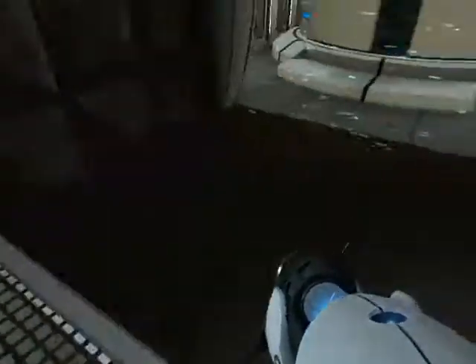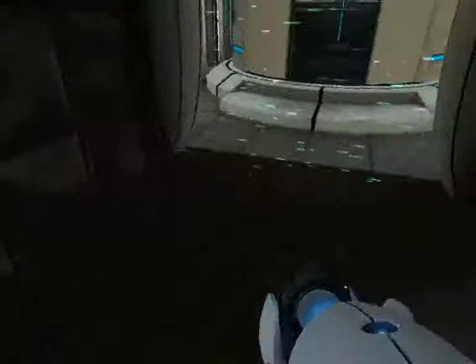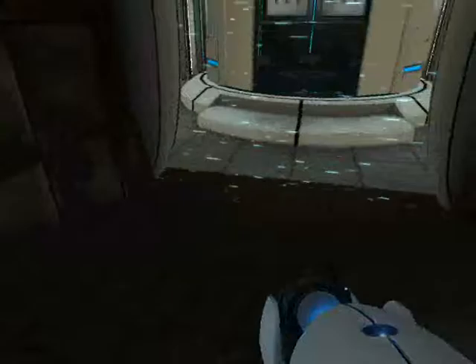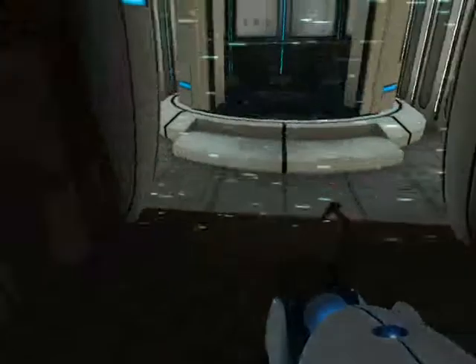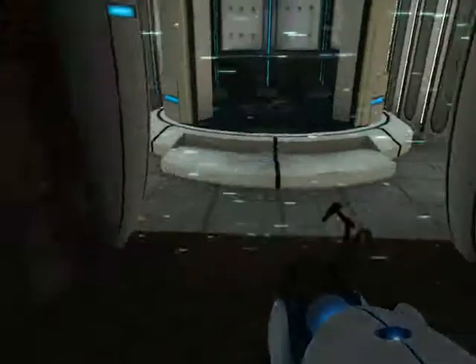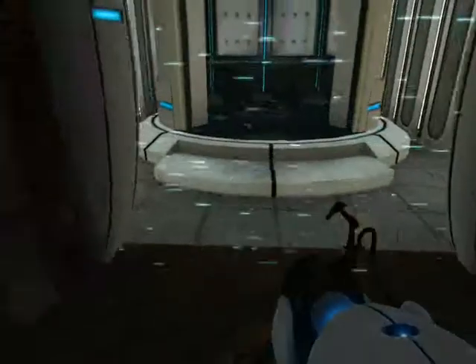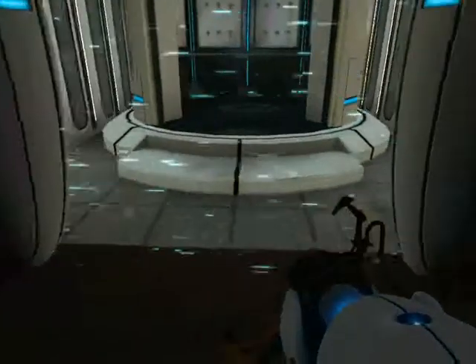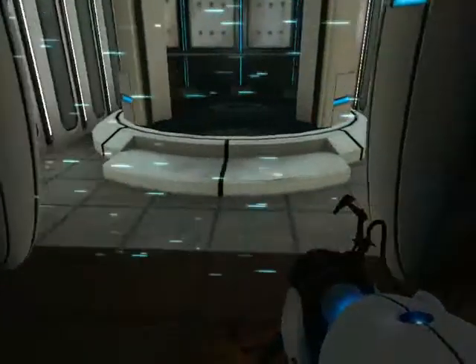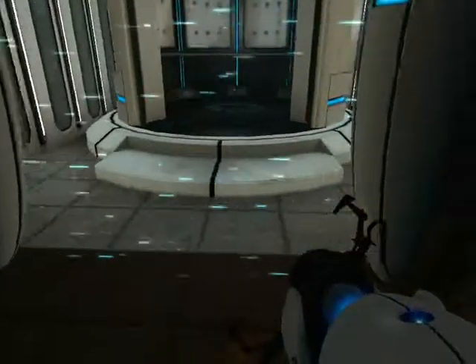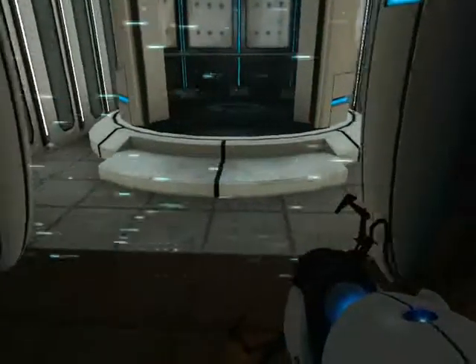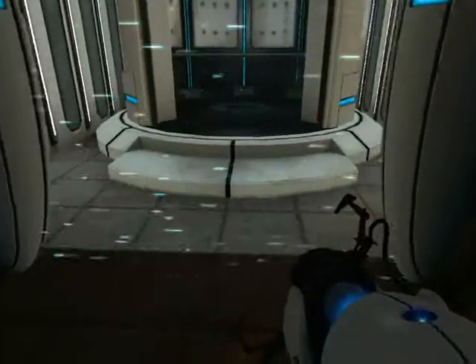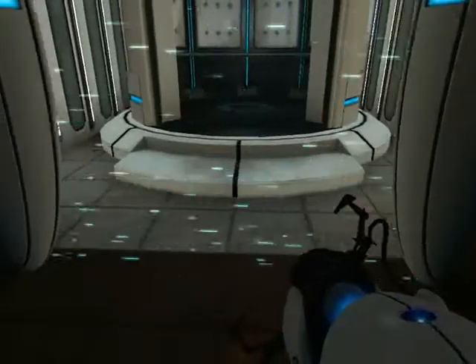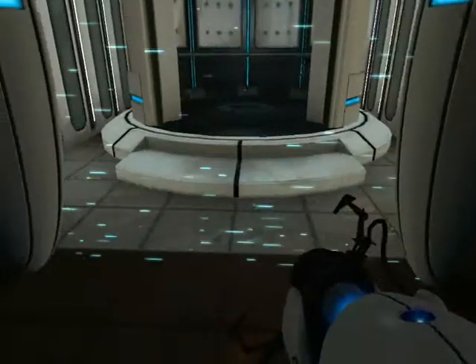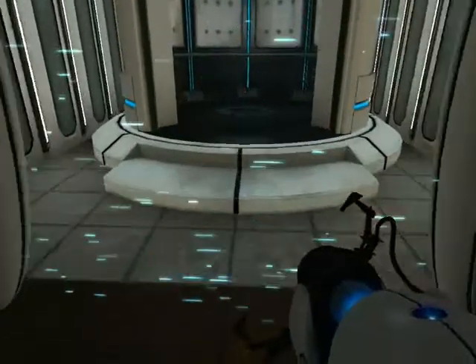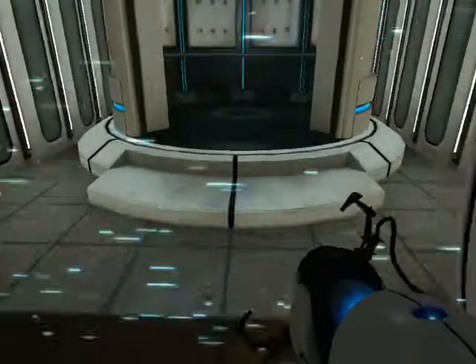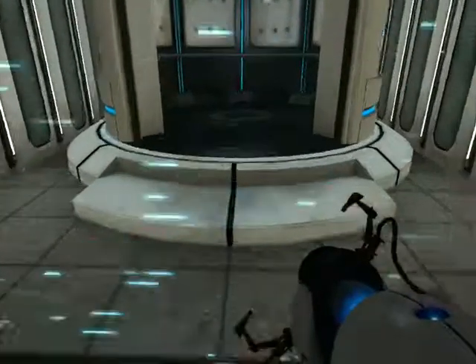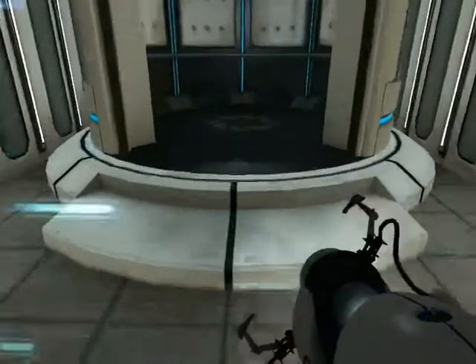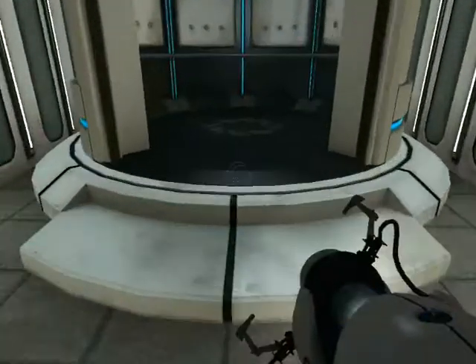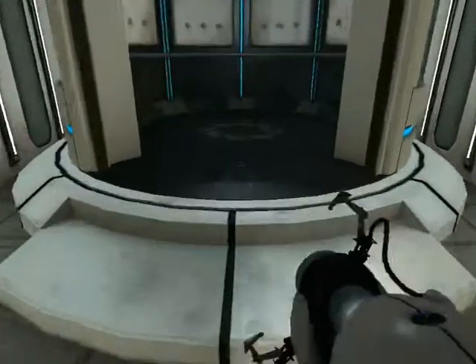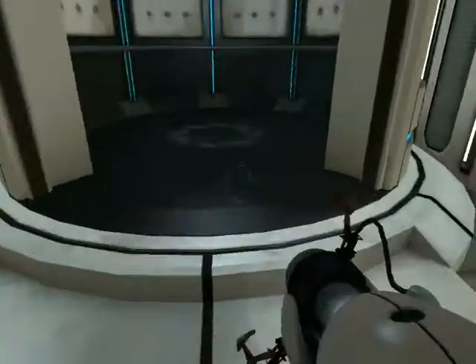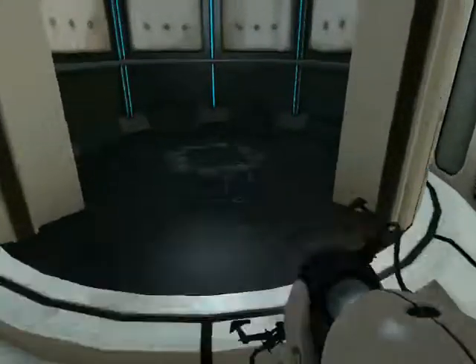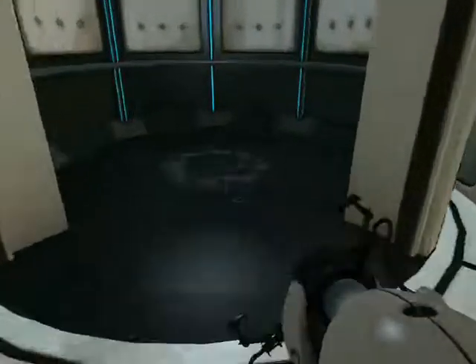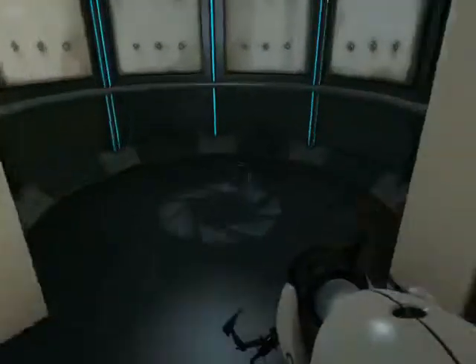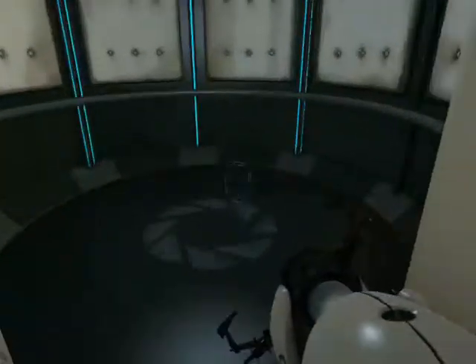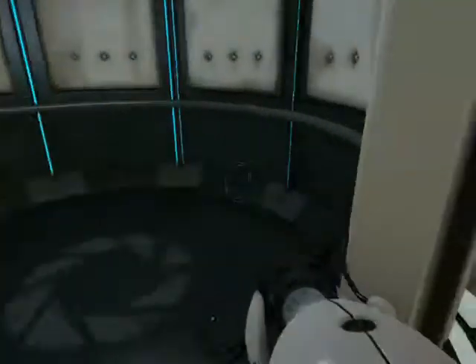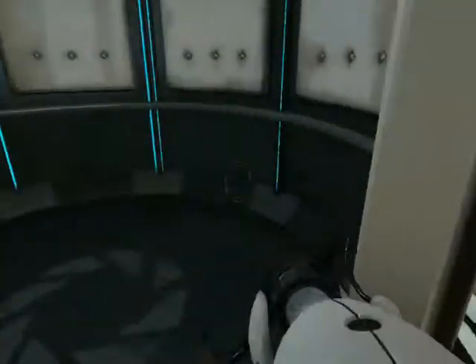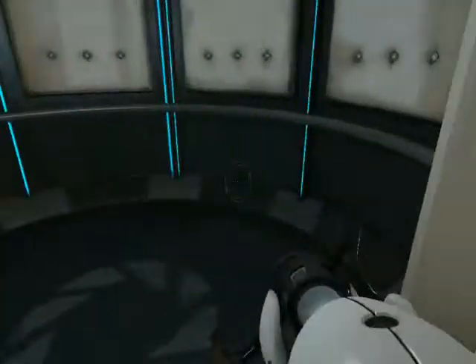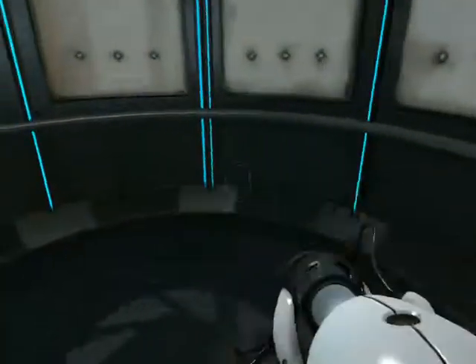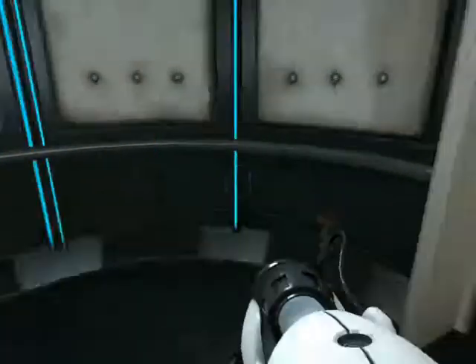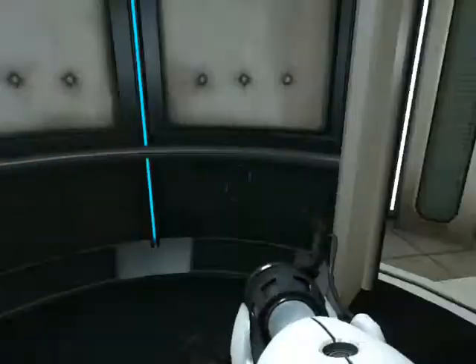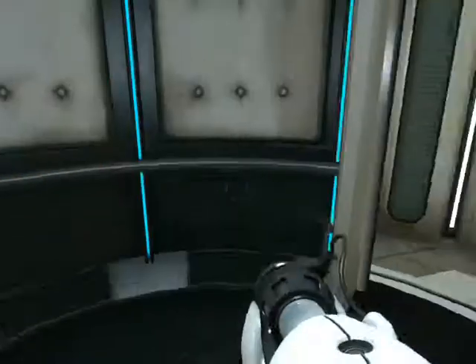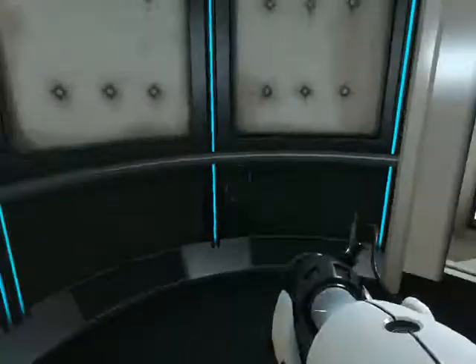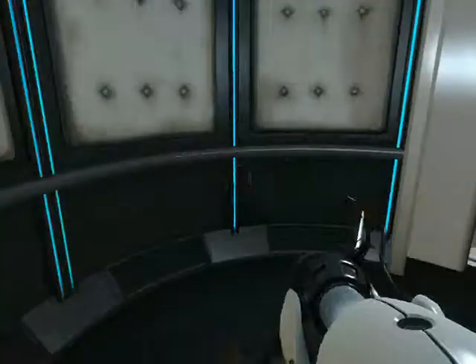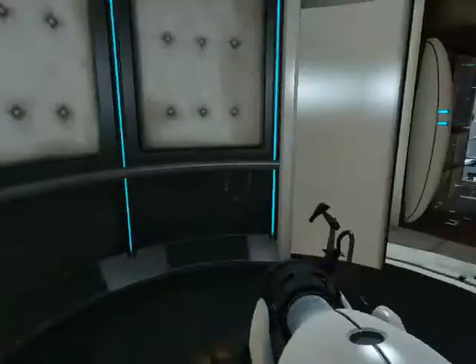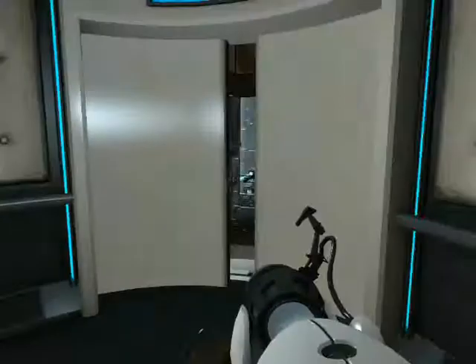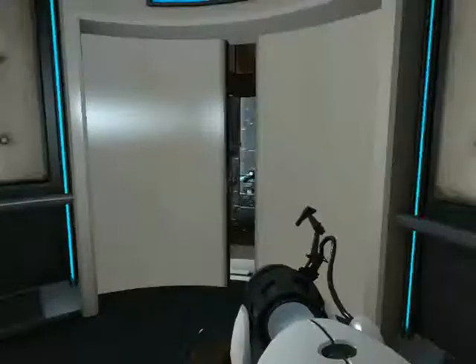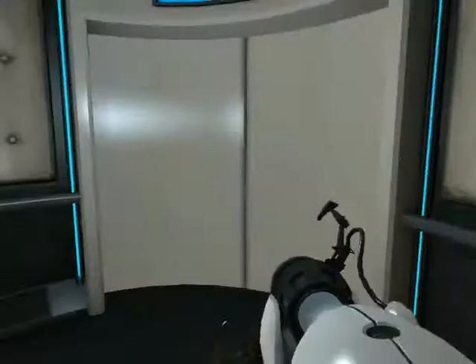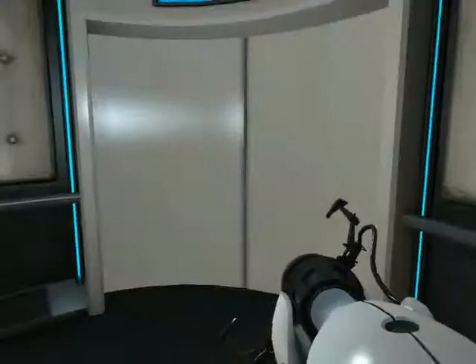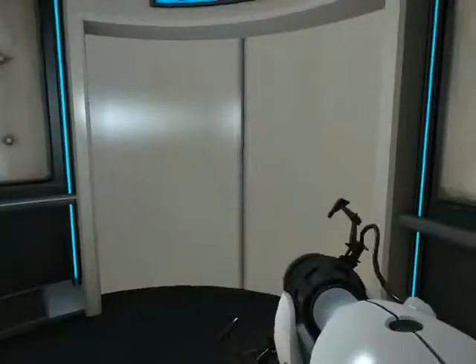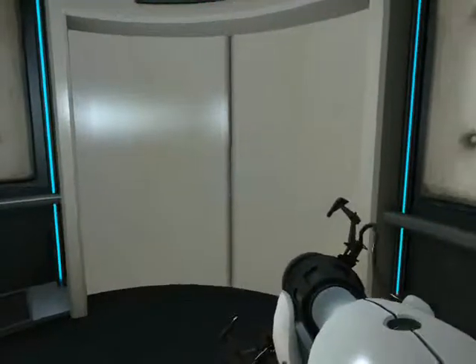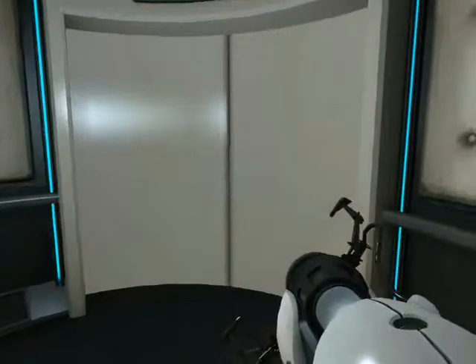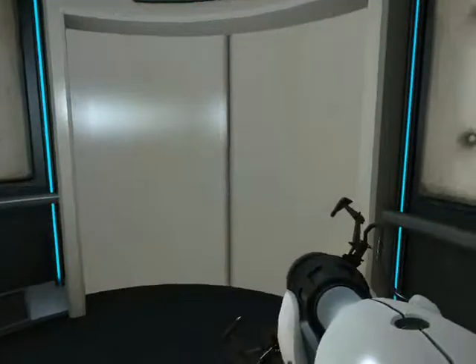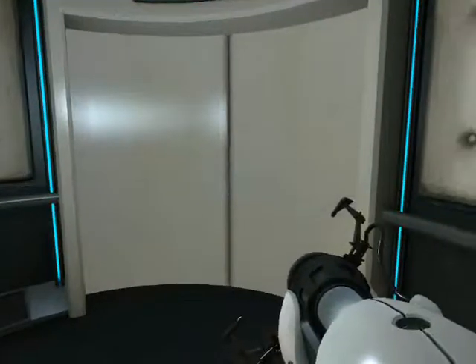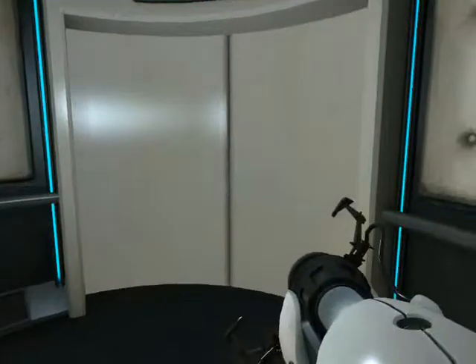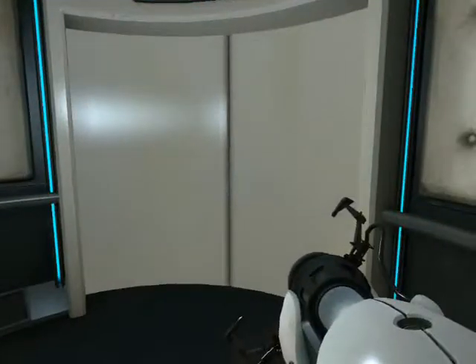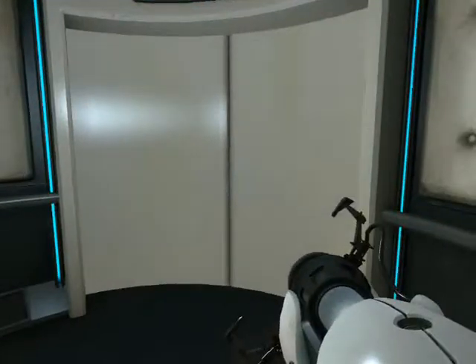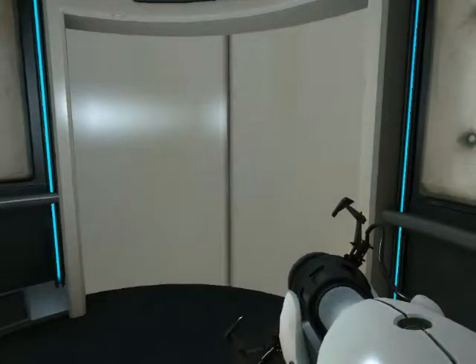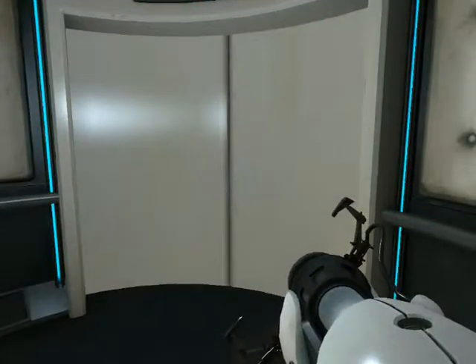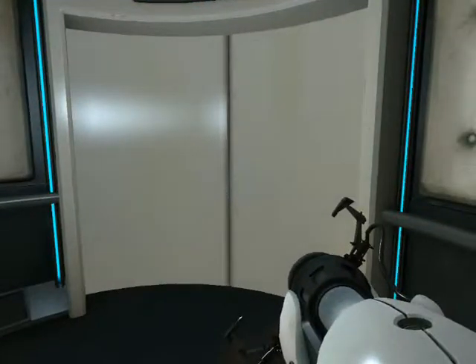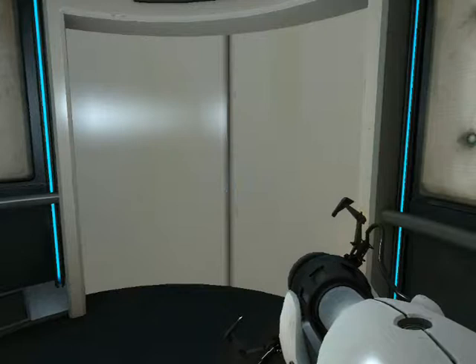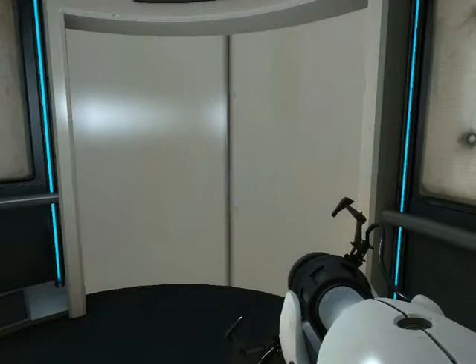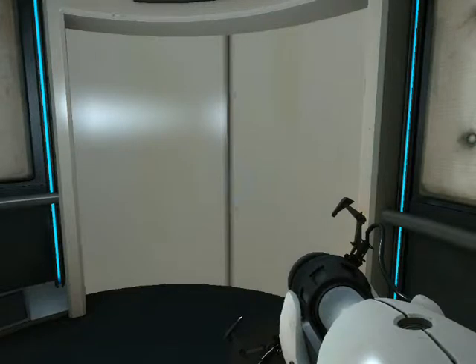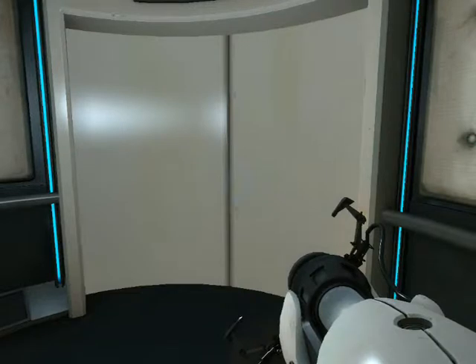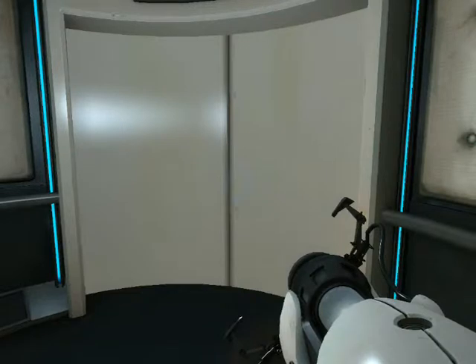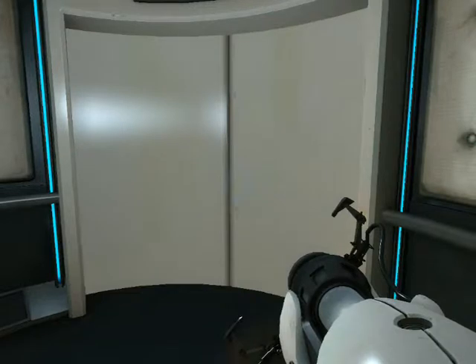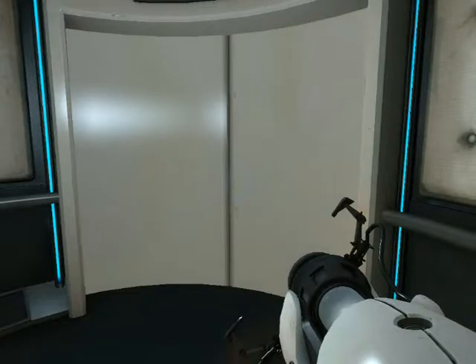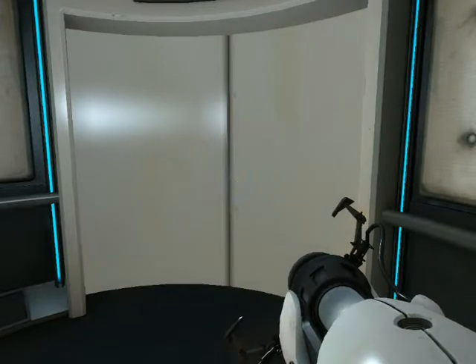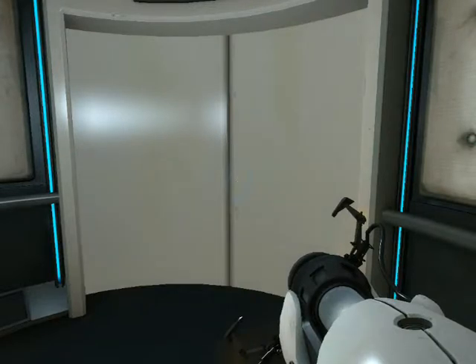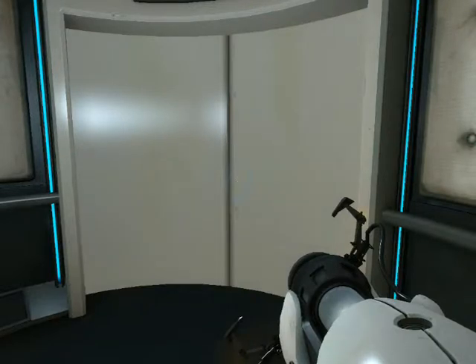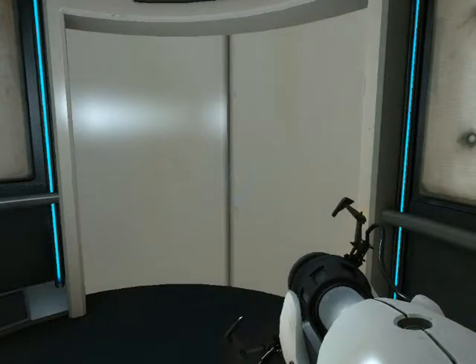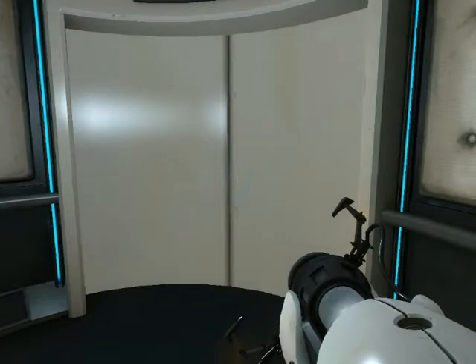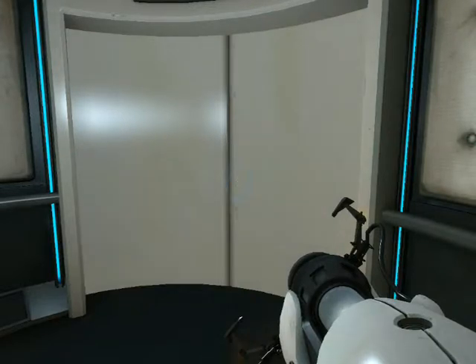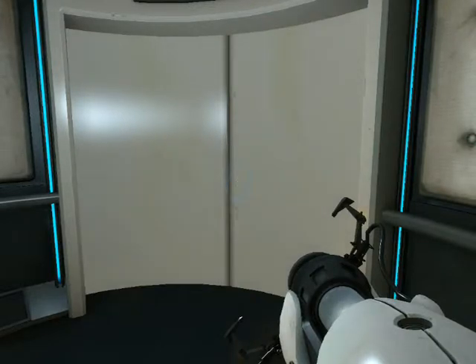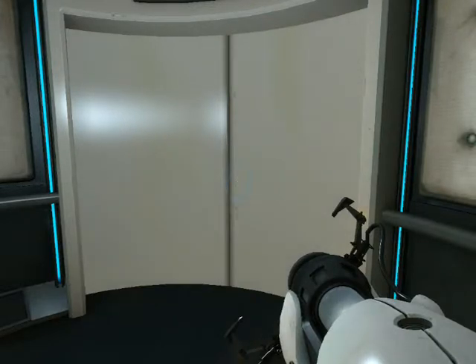Very impressive. Please note that any appearance of danger is merely a device to enhance your testing experience.